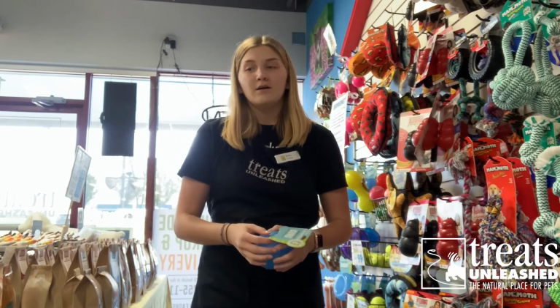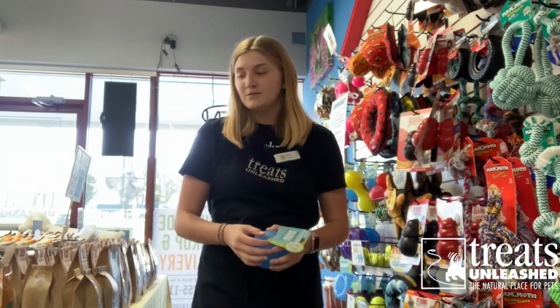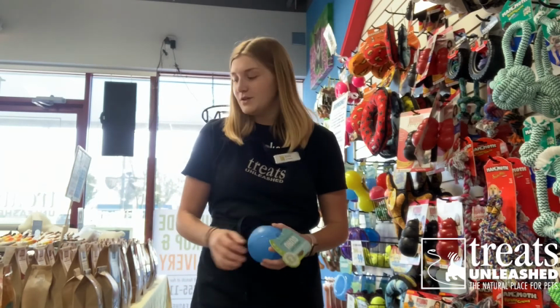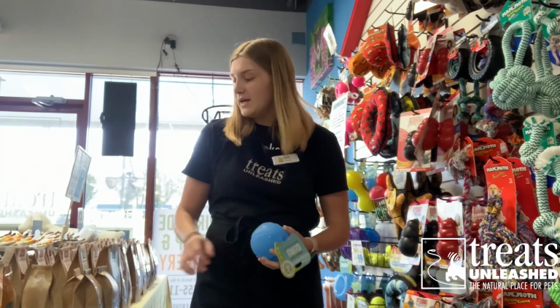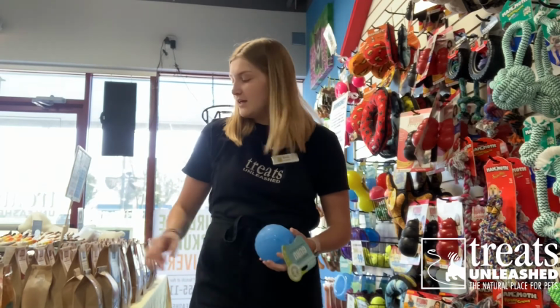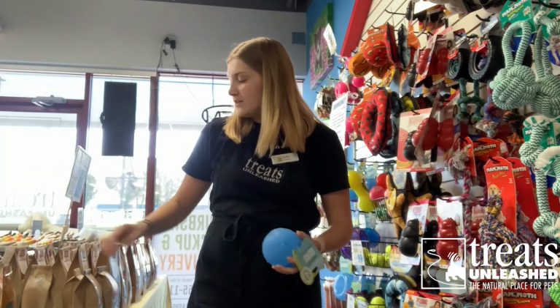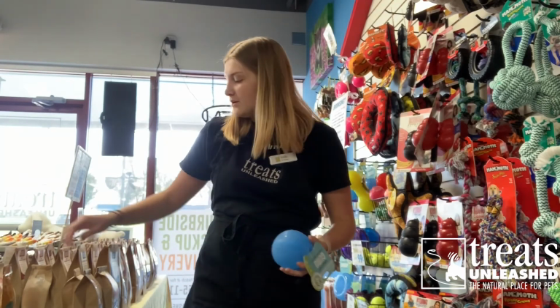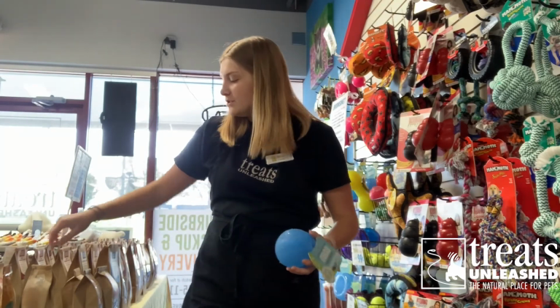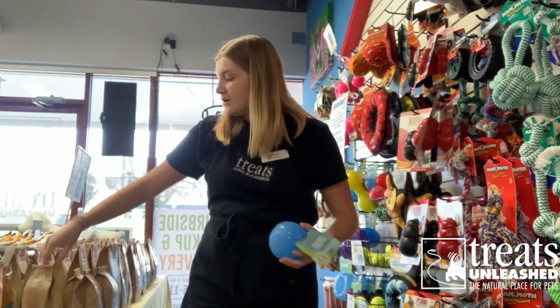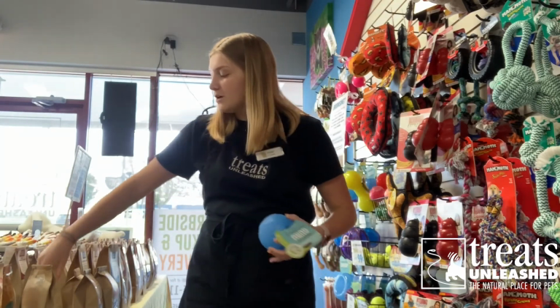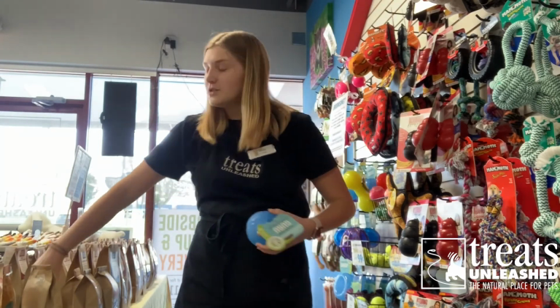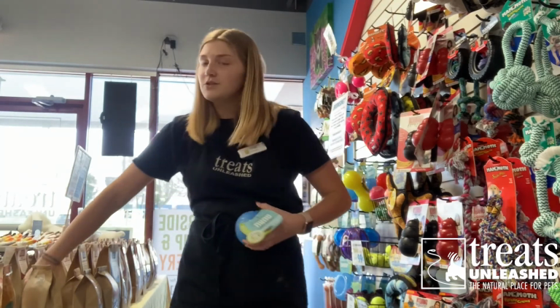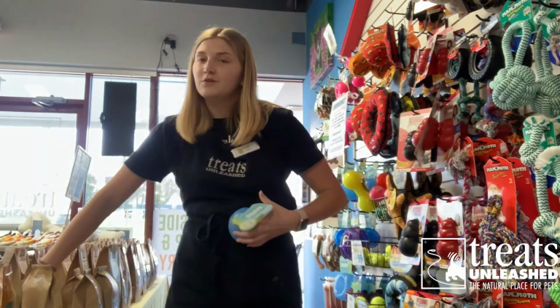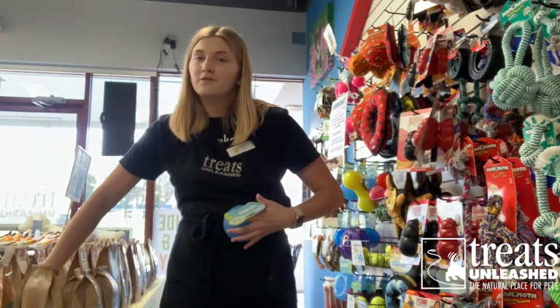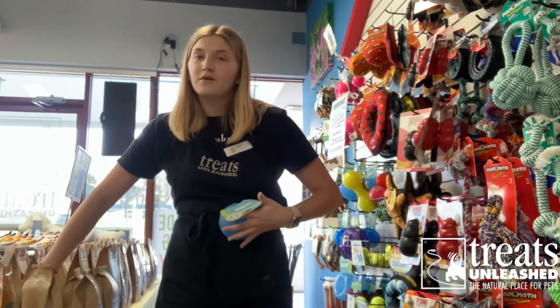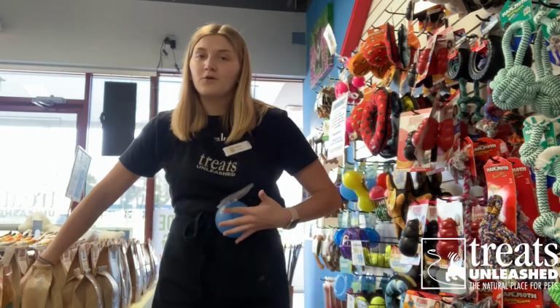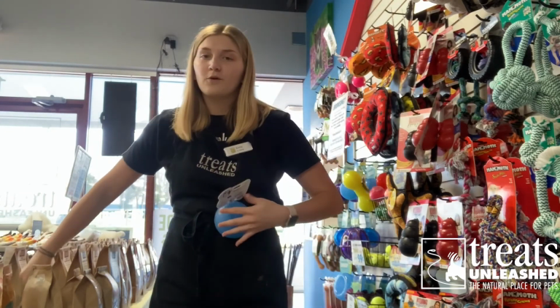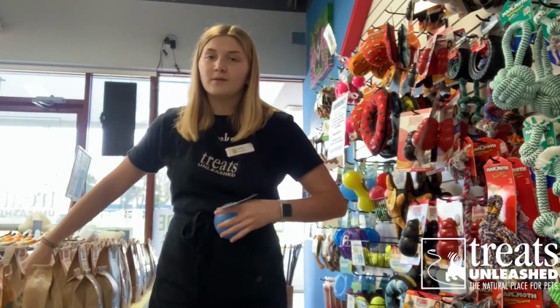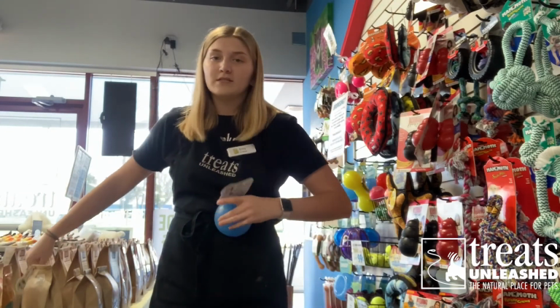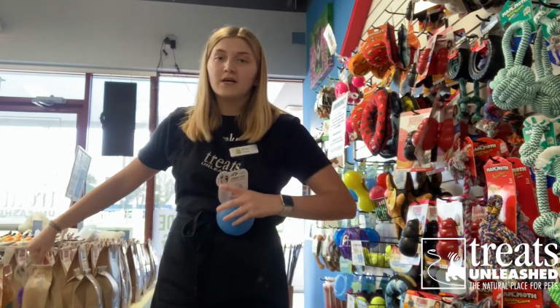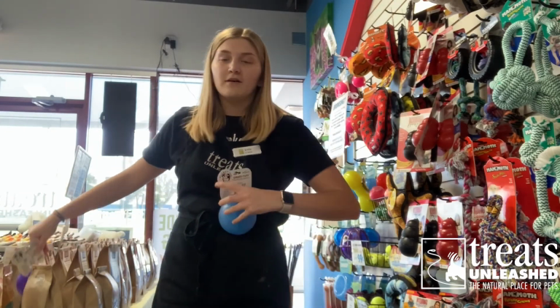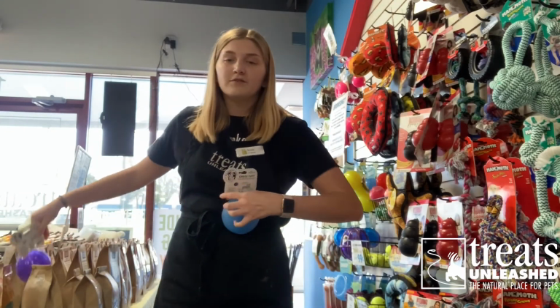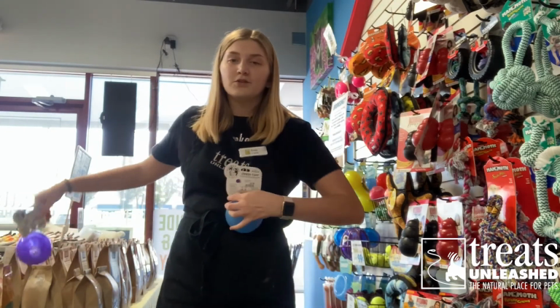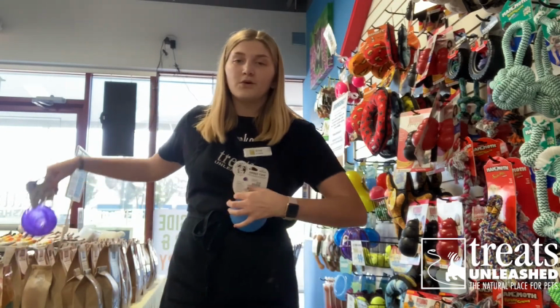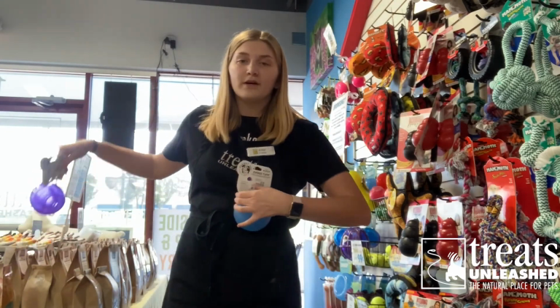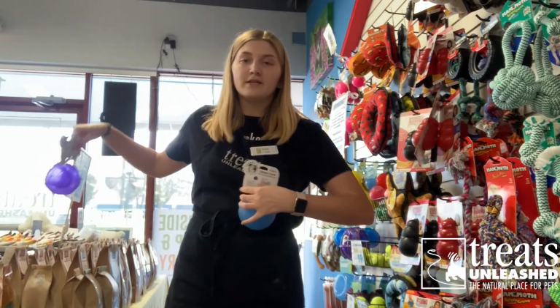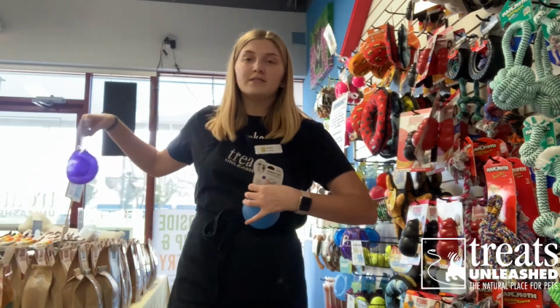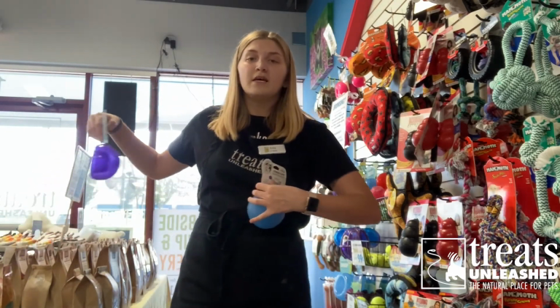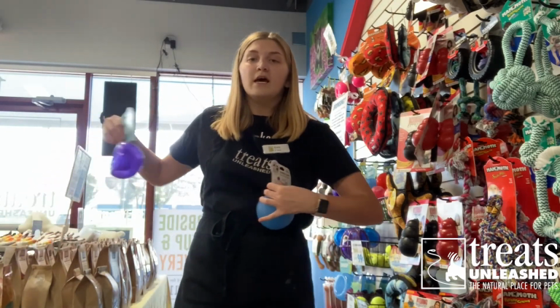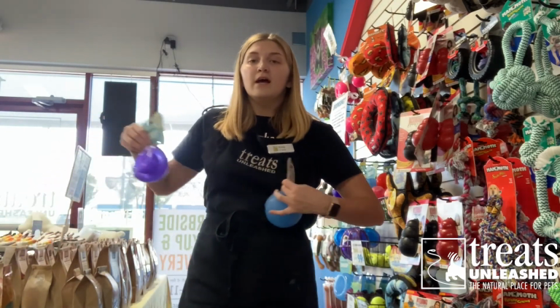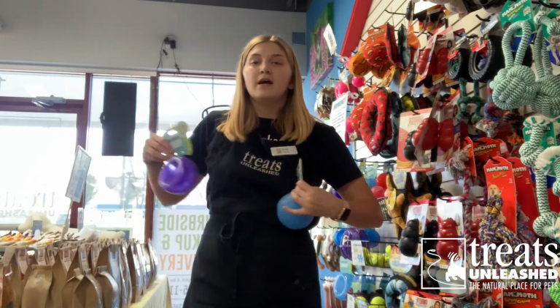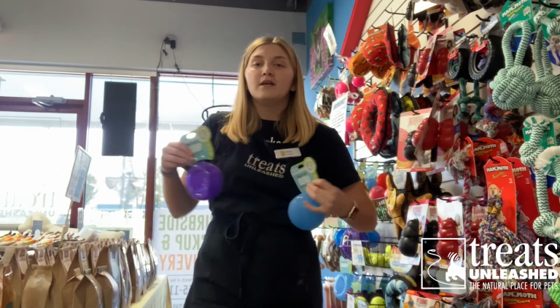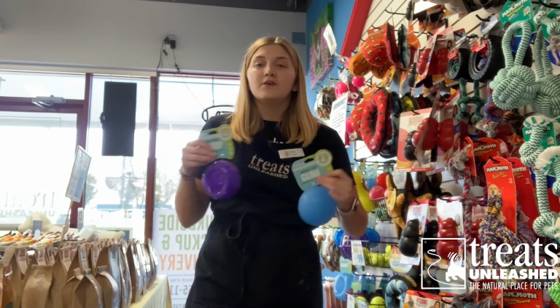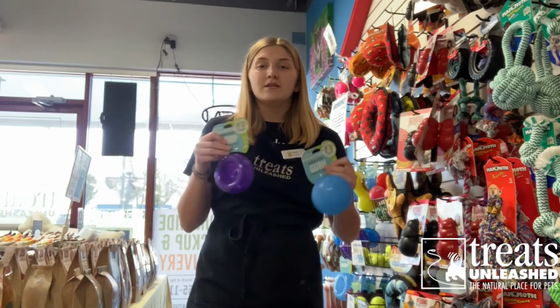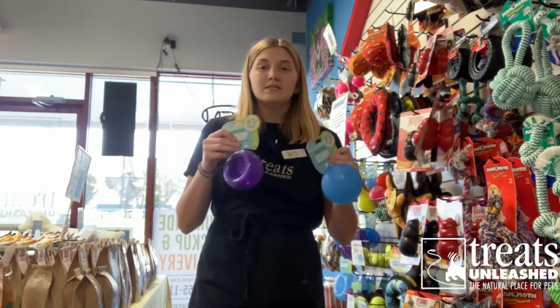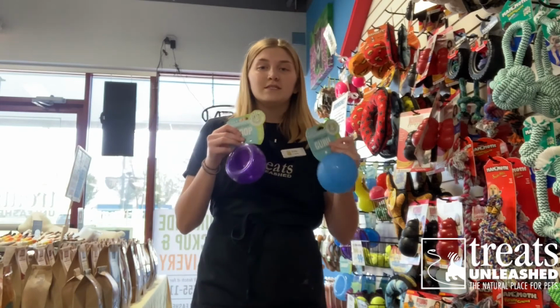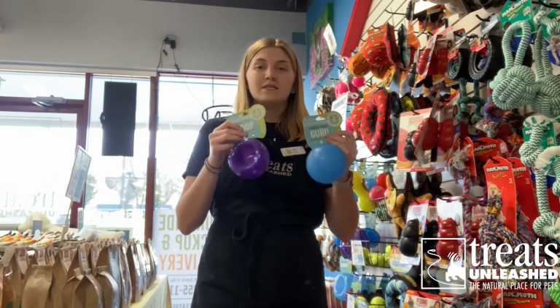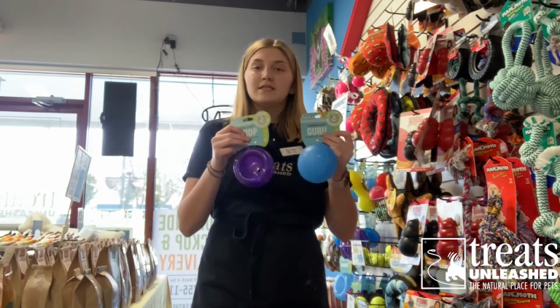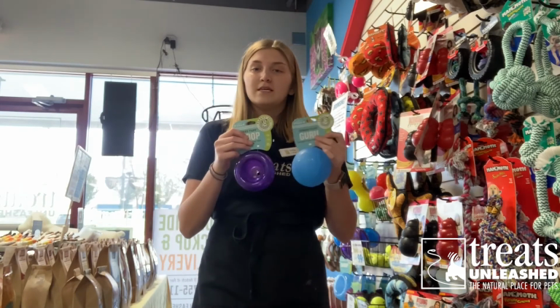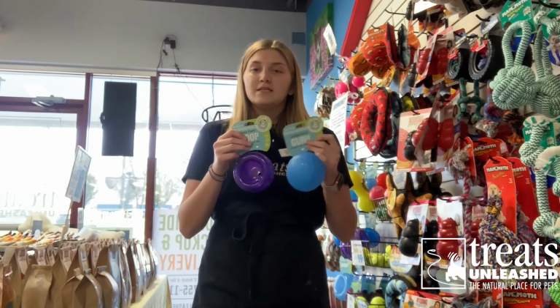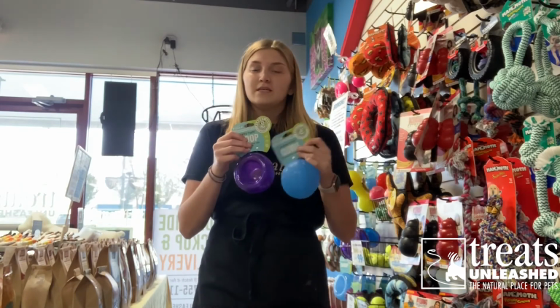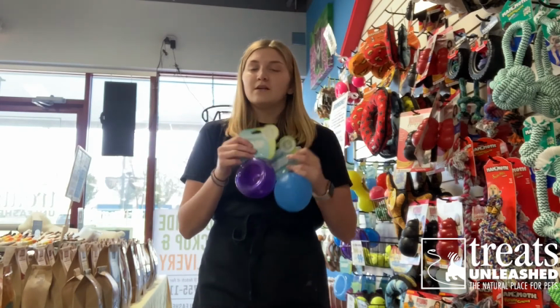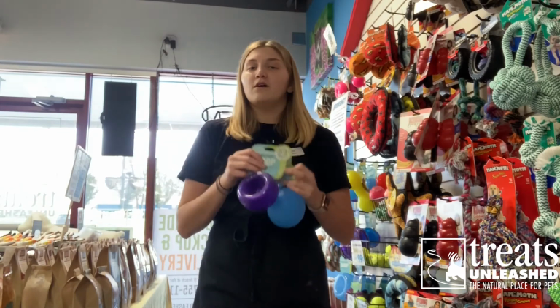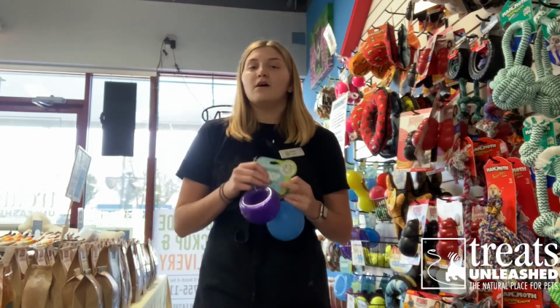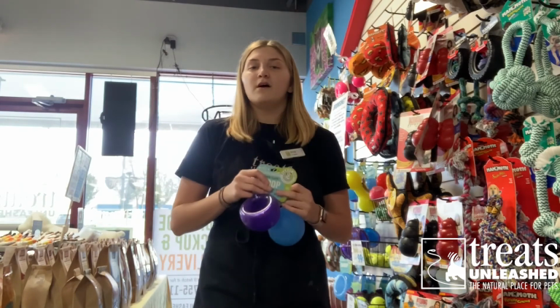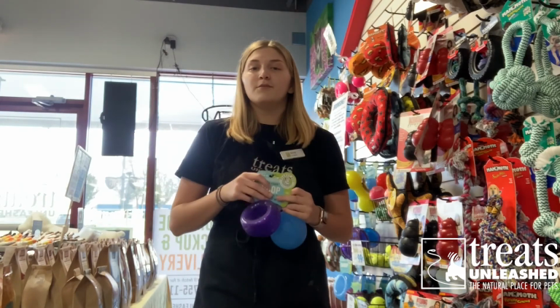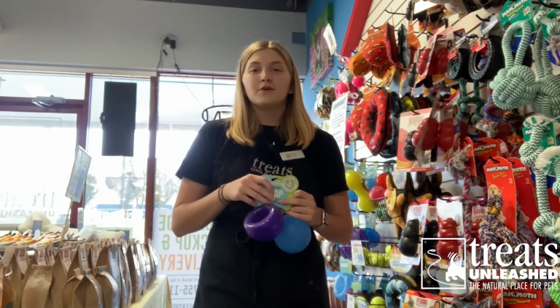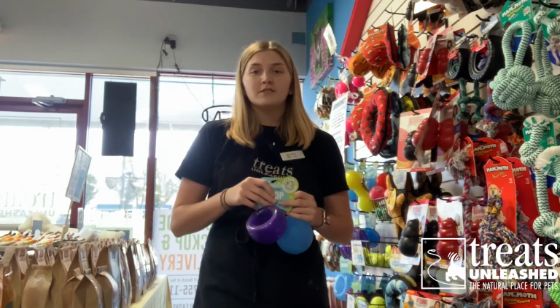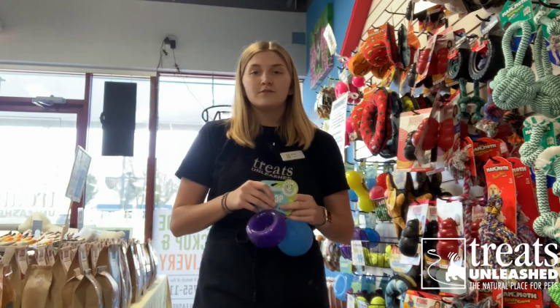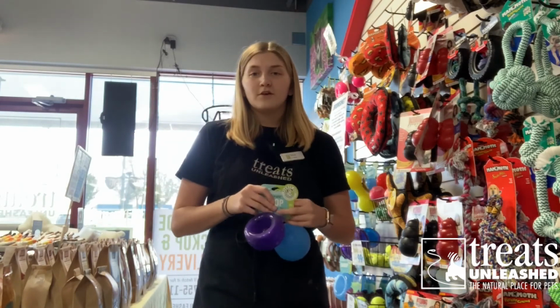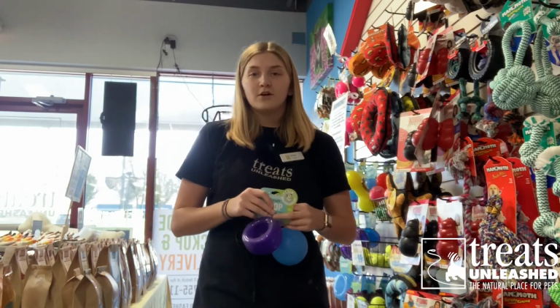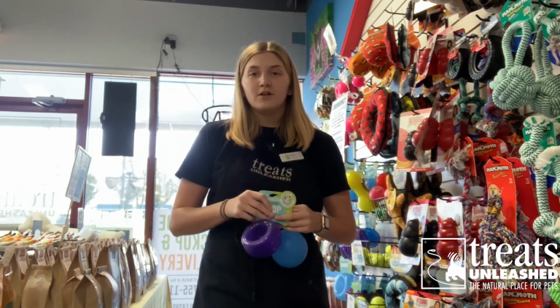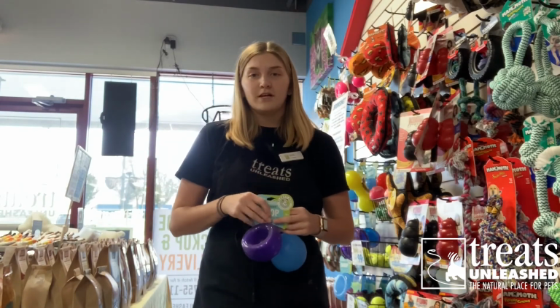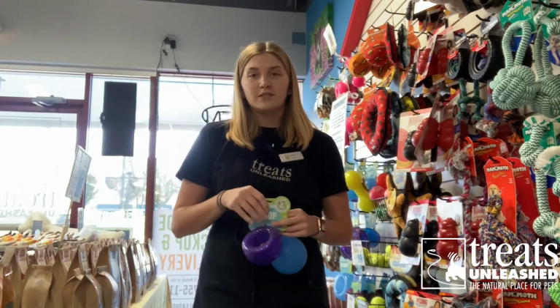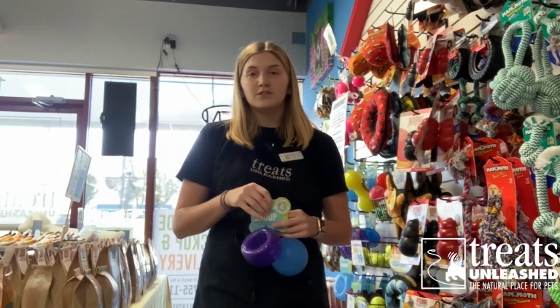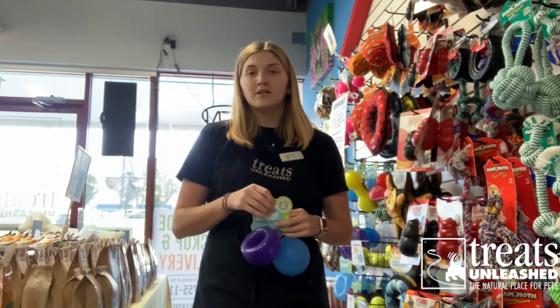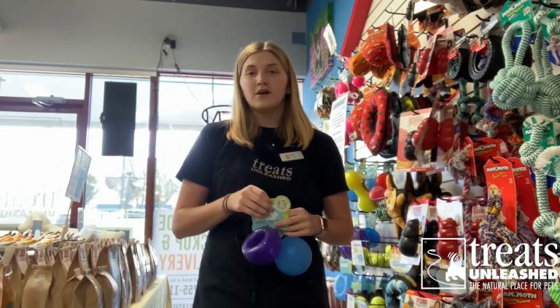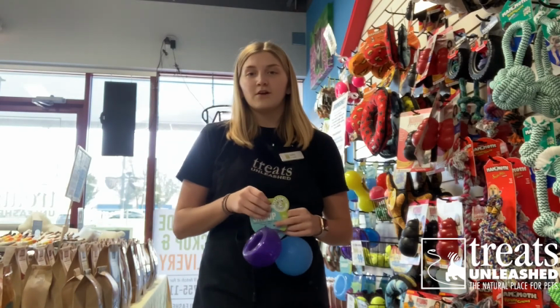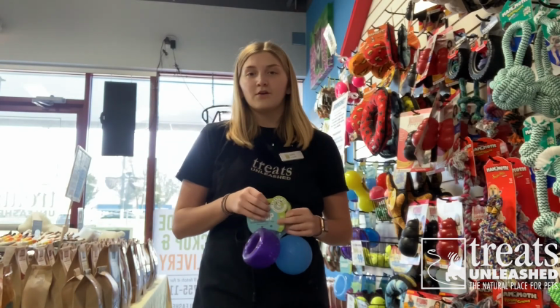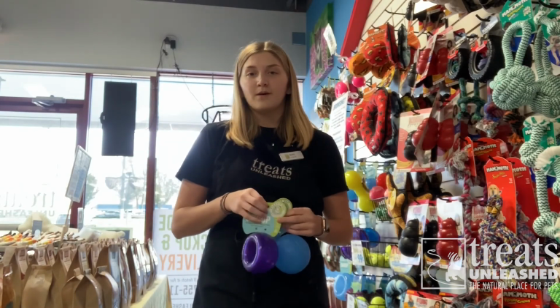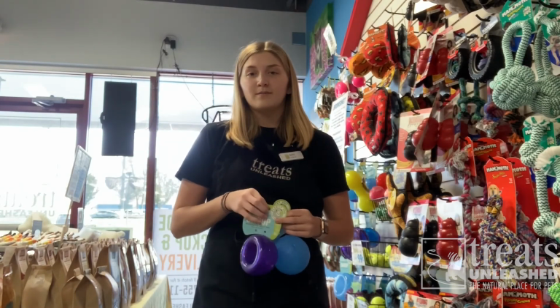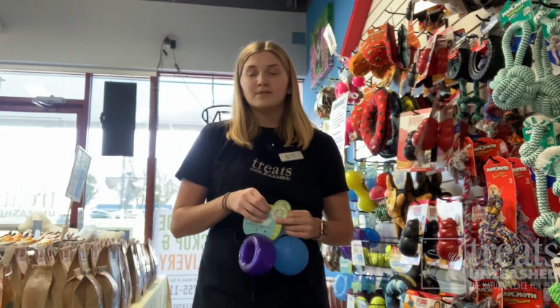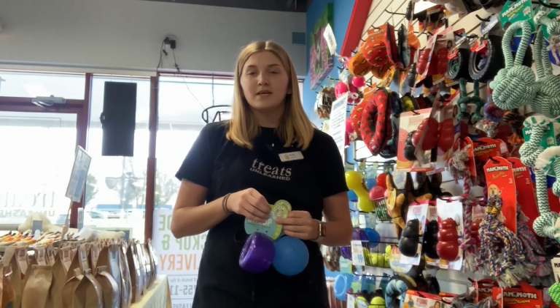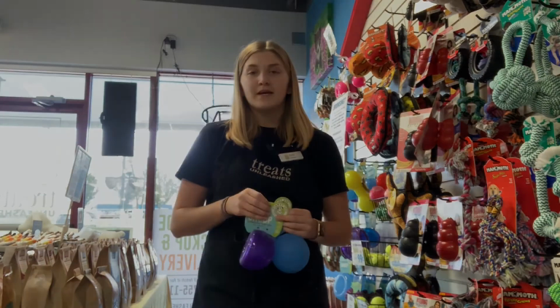So yeah, those are two of our Orbituff toys. You can see these and the rest of our collection on our website. Goodbye!